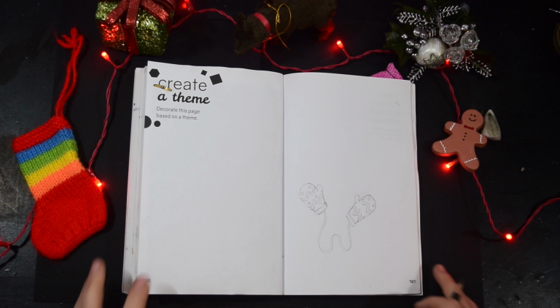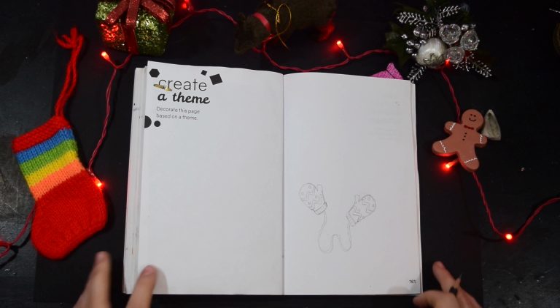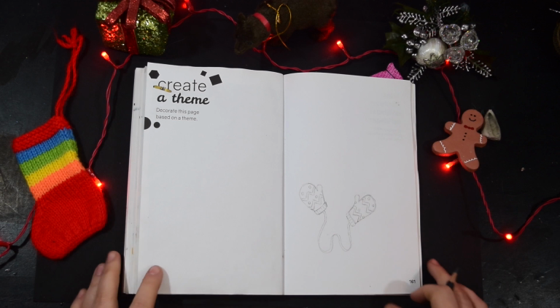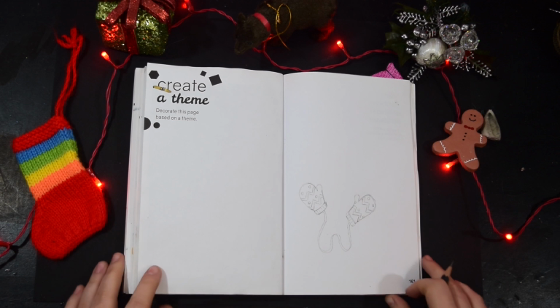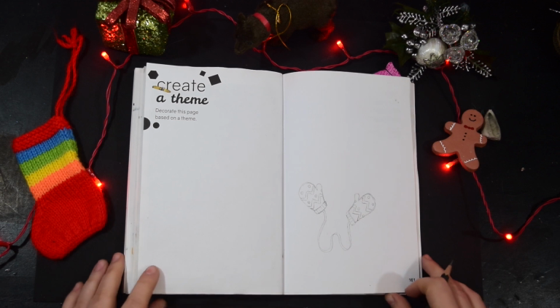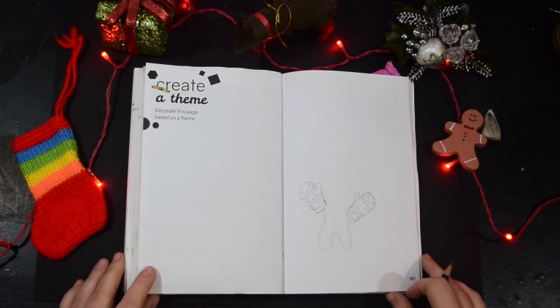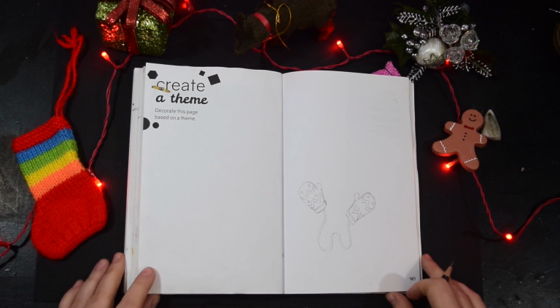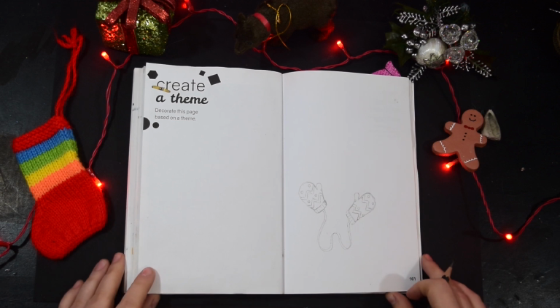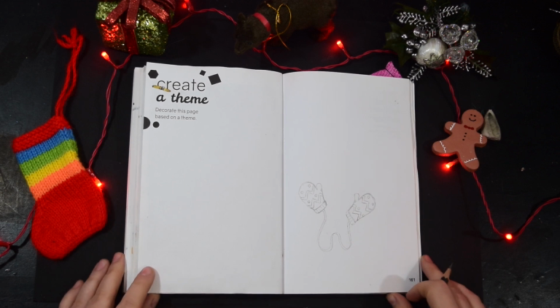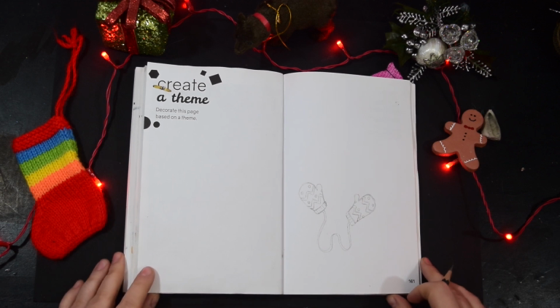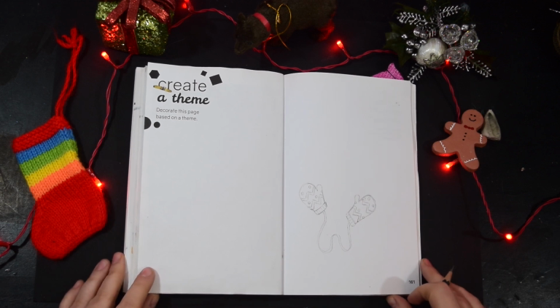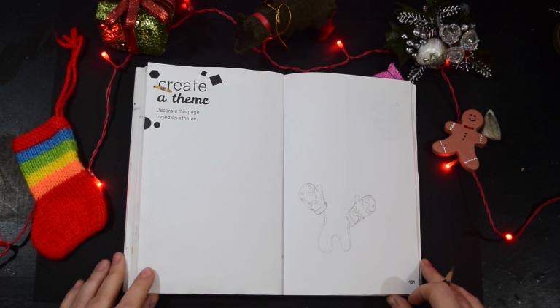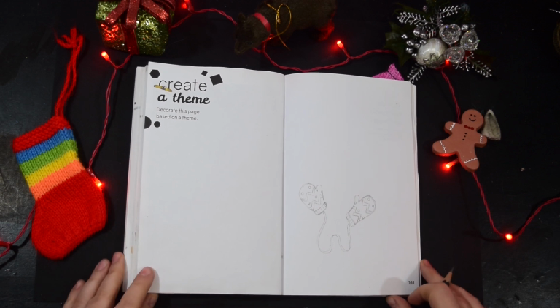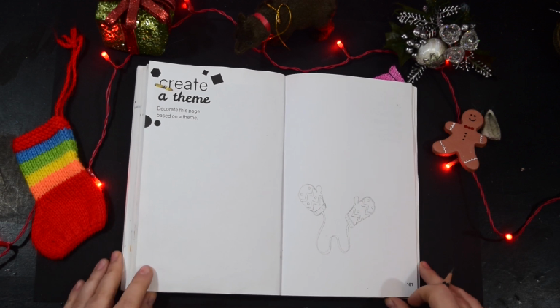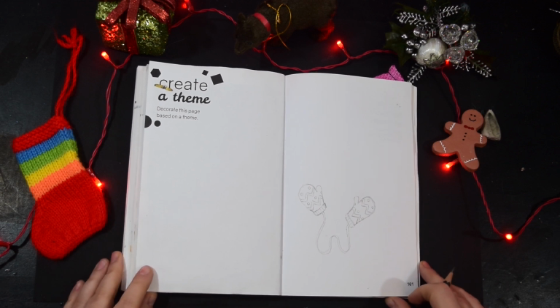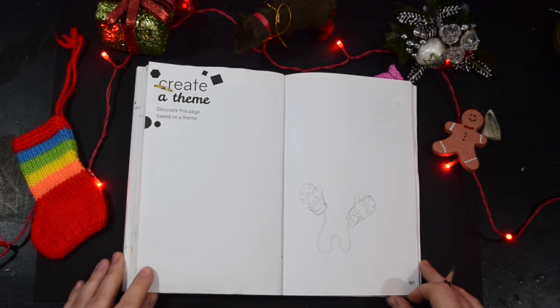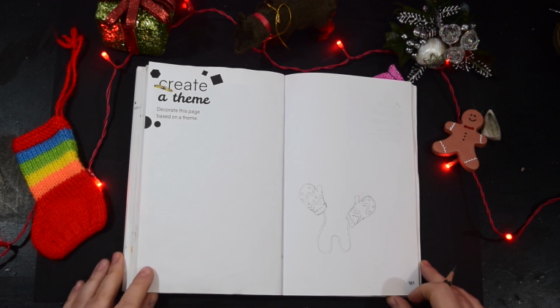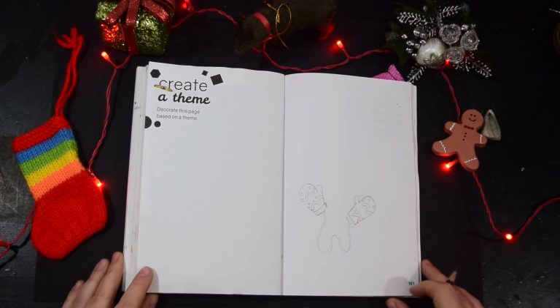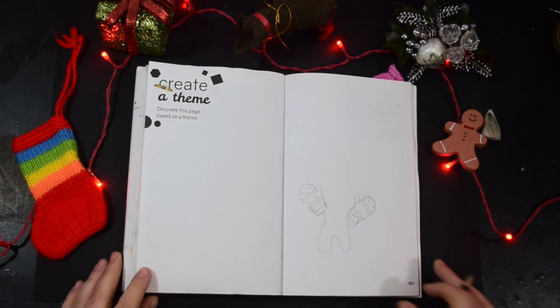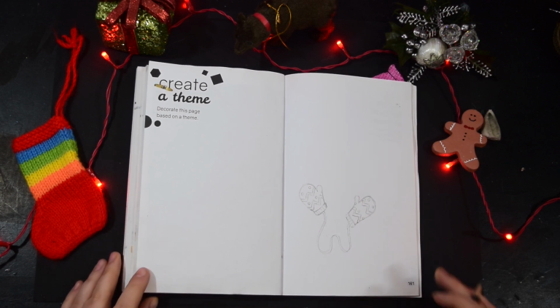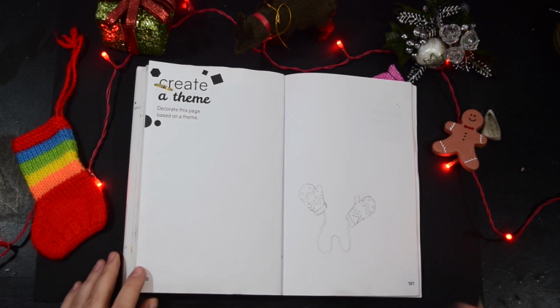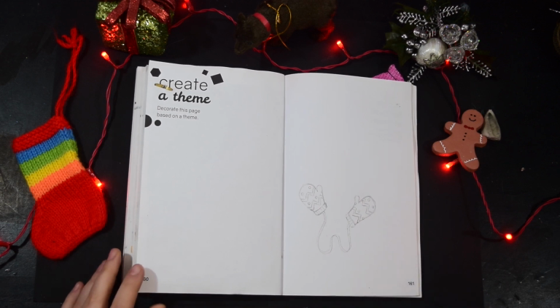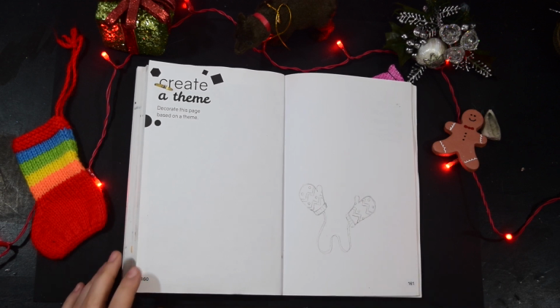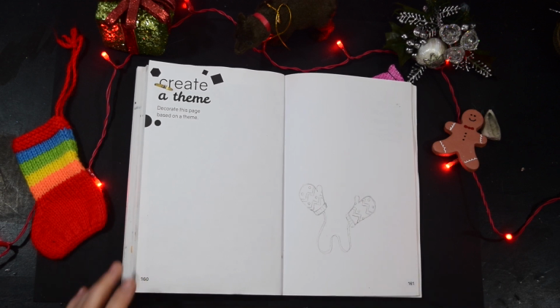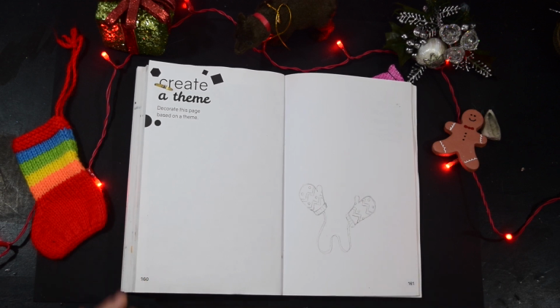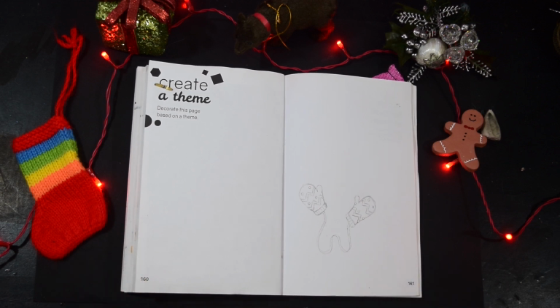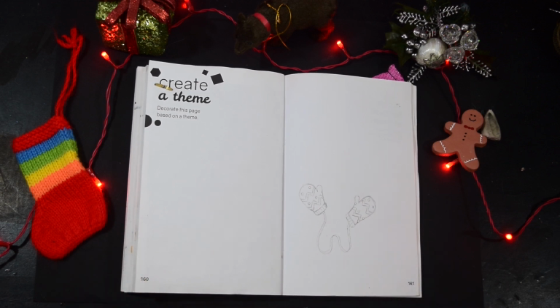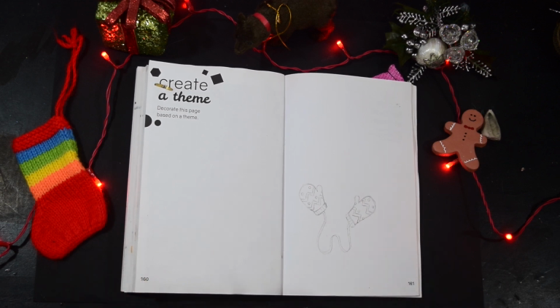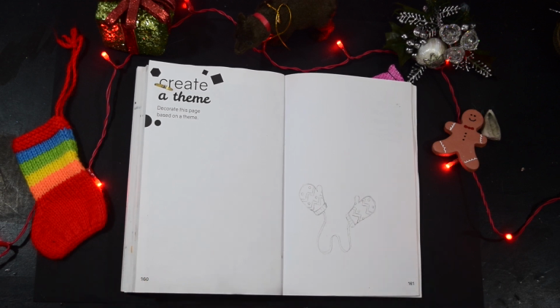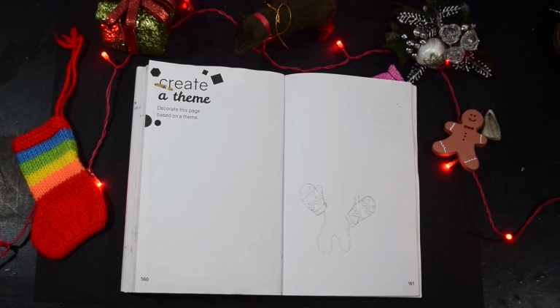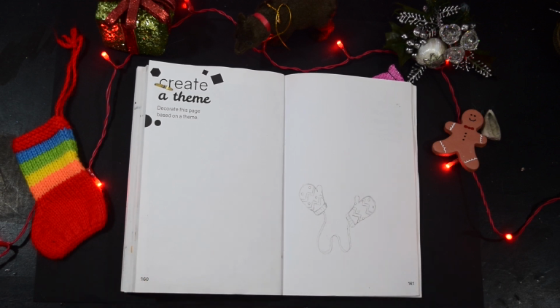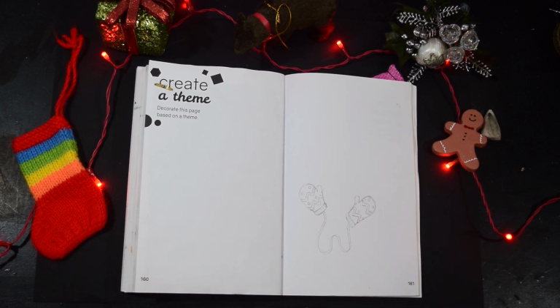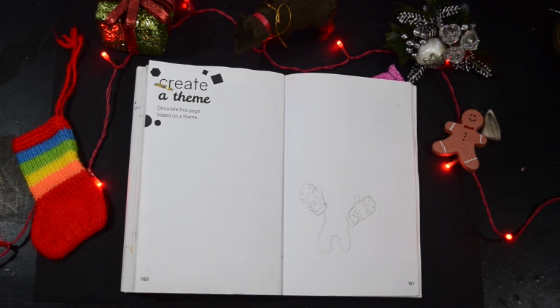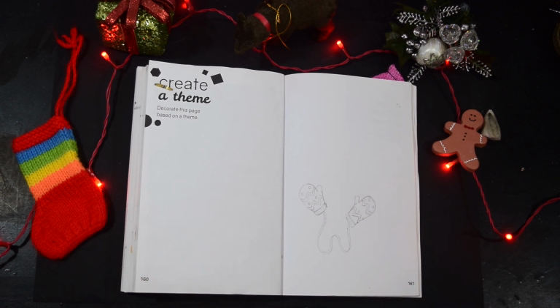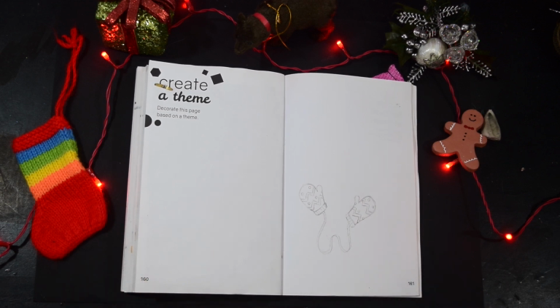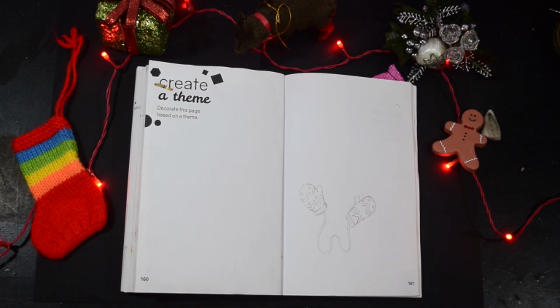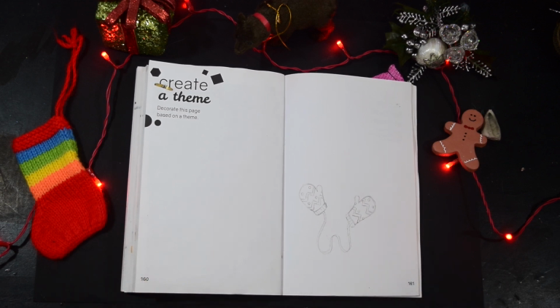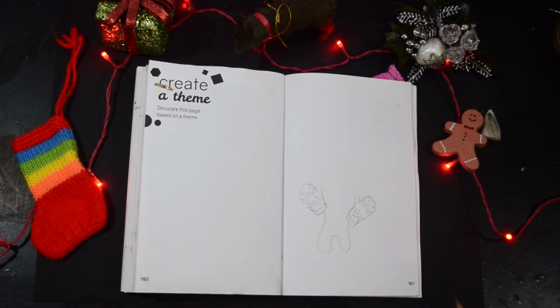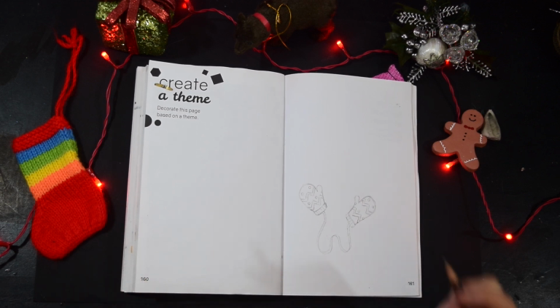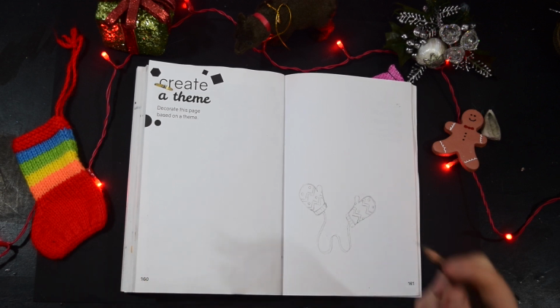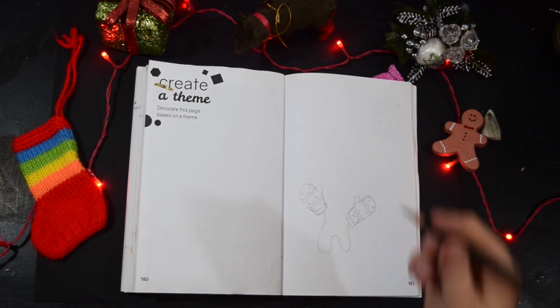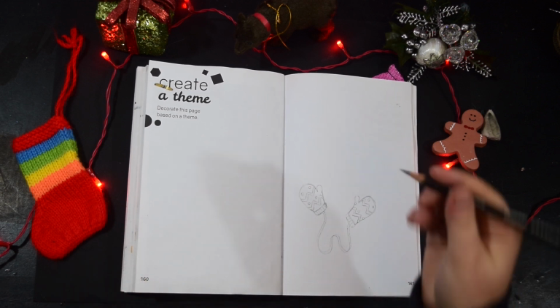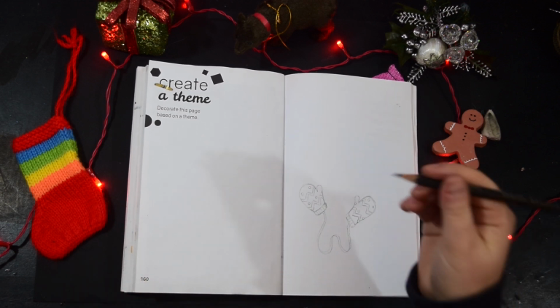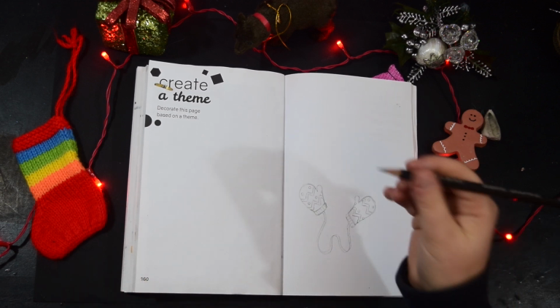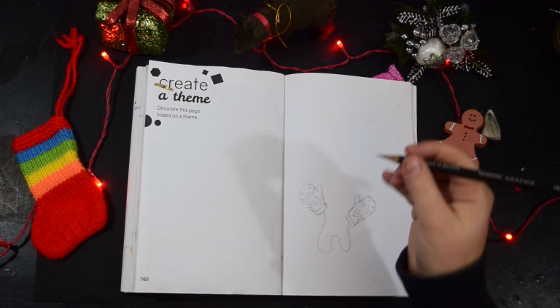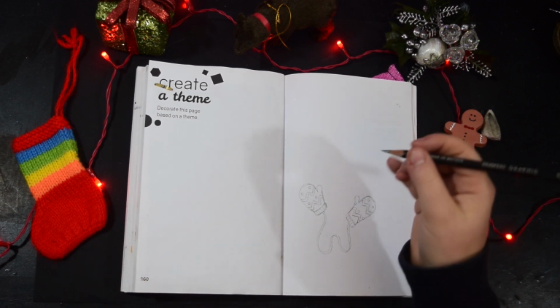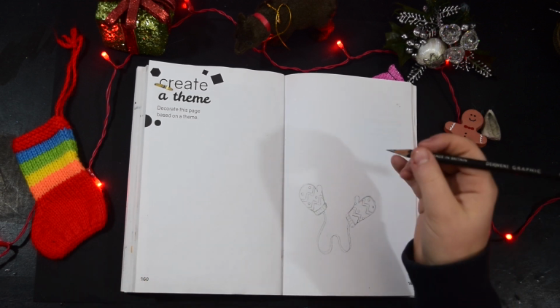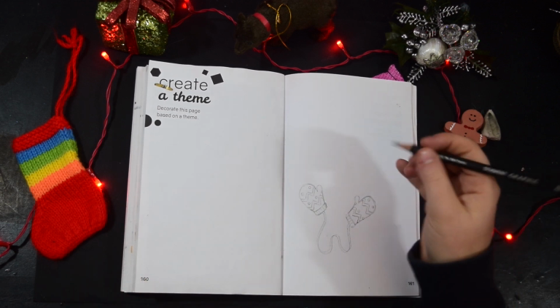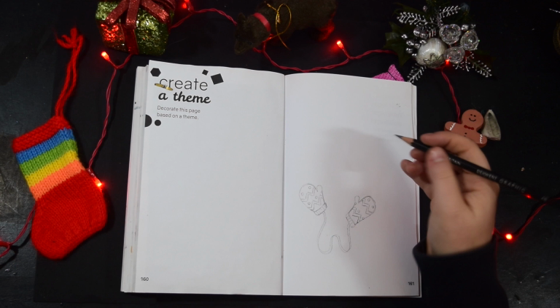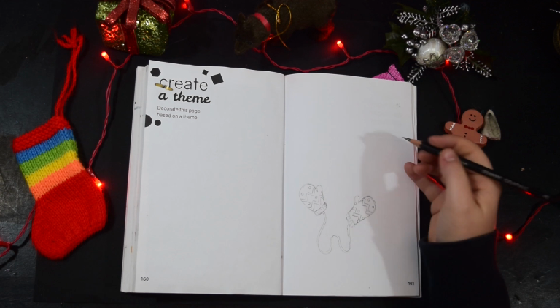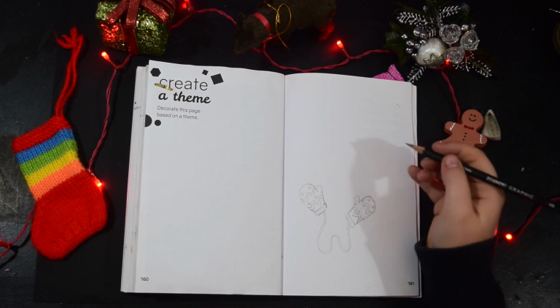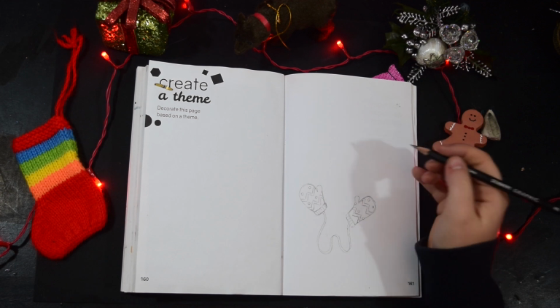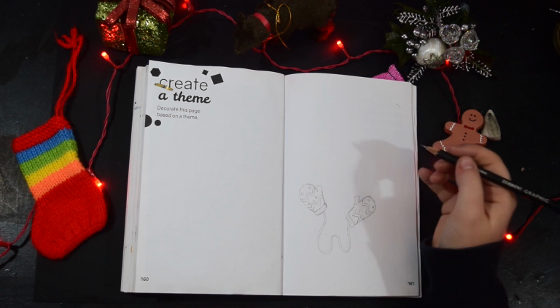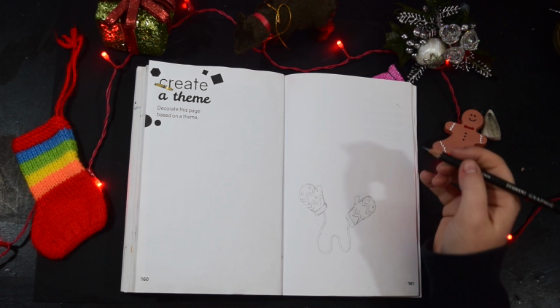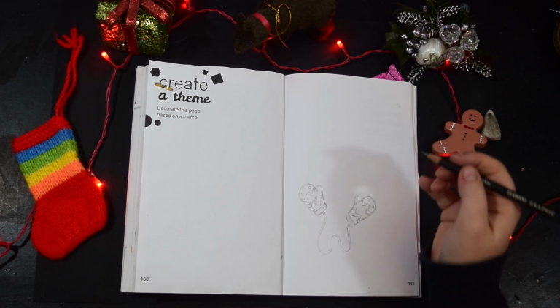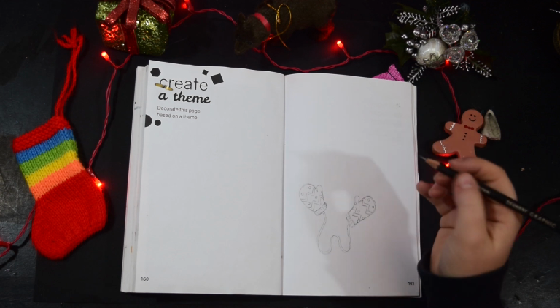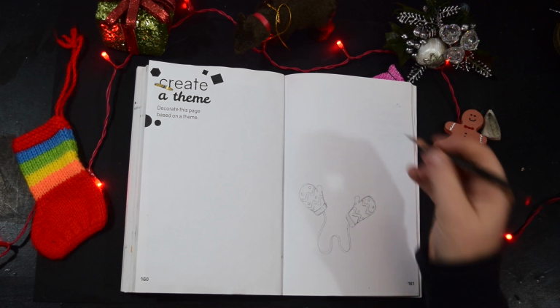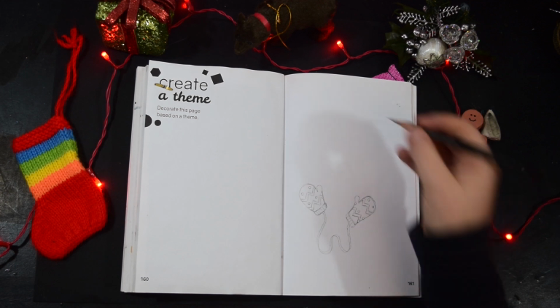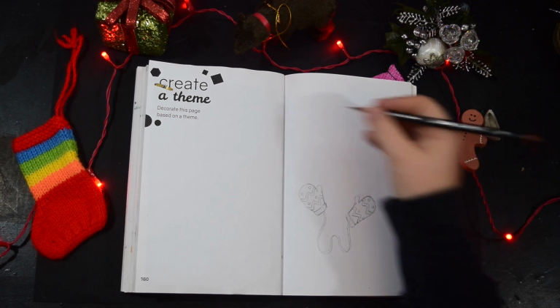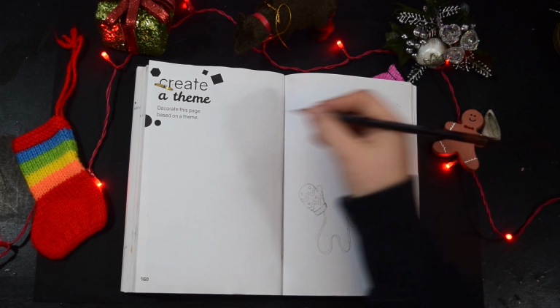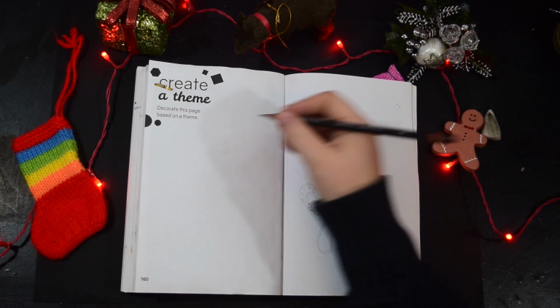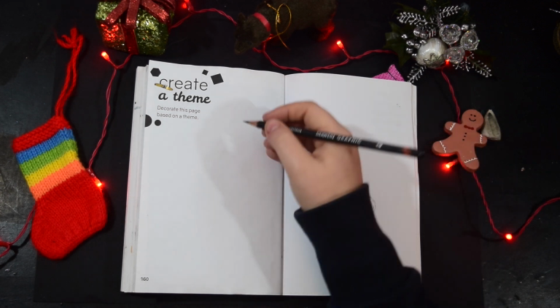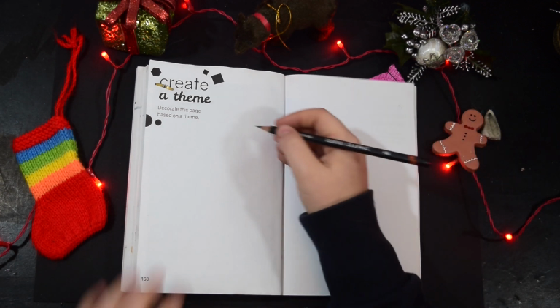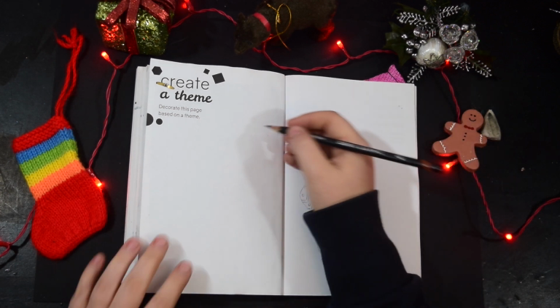Now, do you know what would really warm me up? A little hot chocolate. Should we do a cute little hot chocolate?